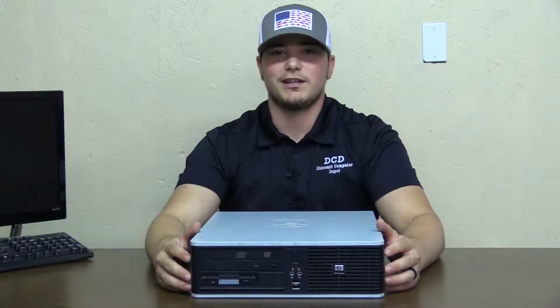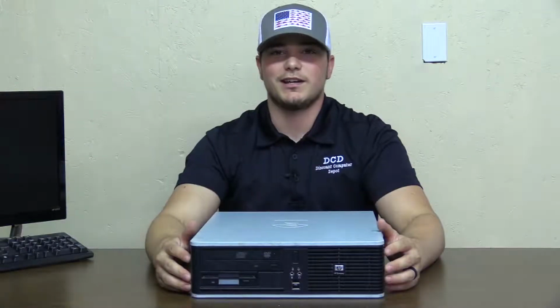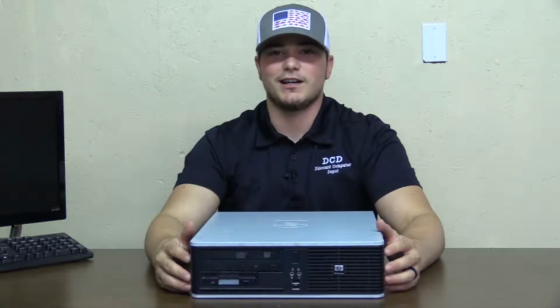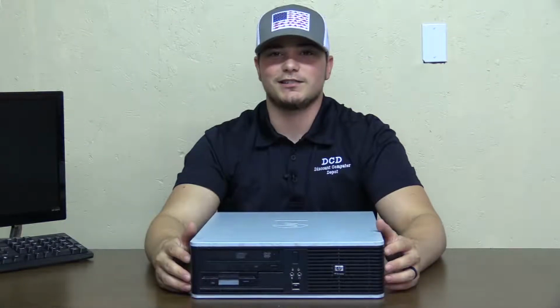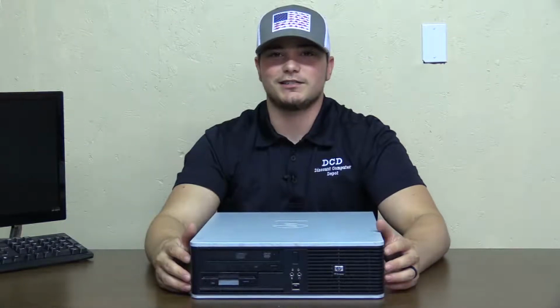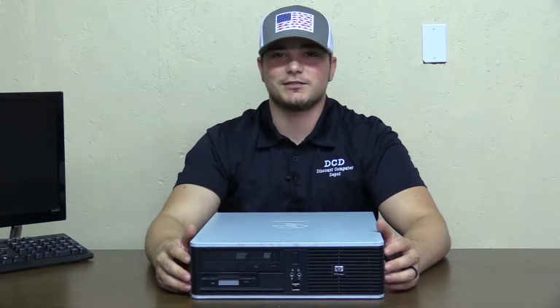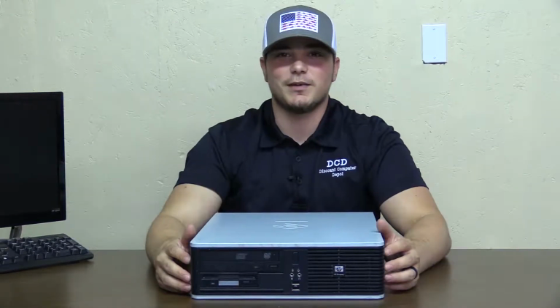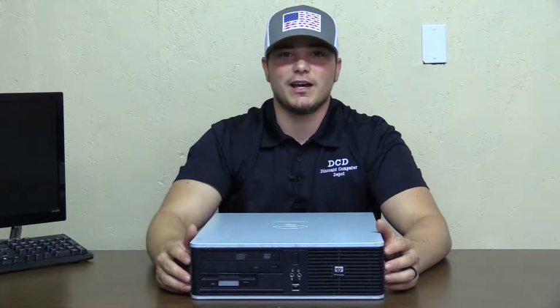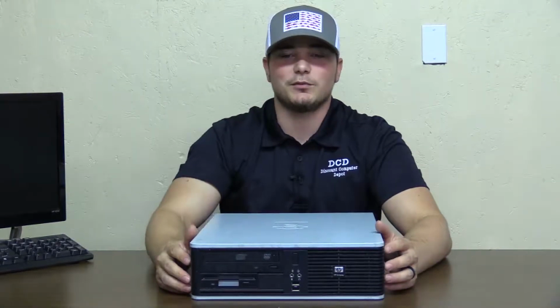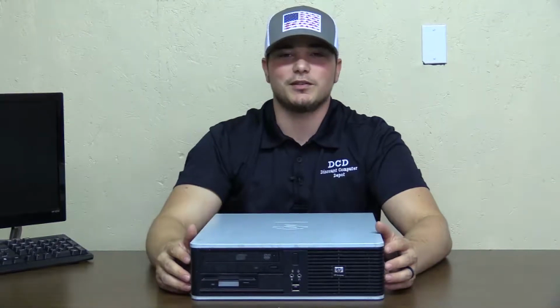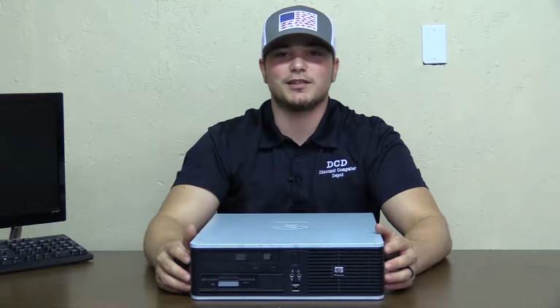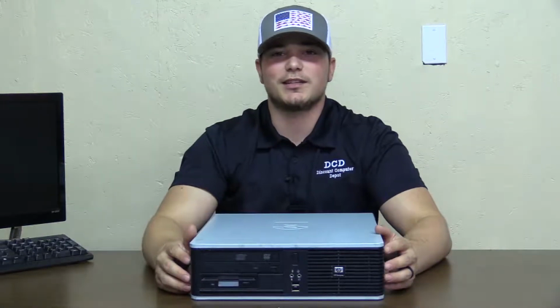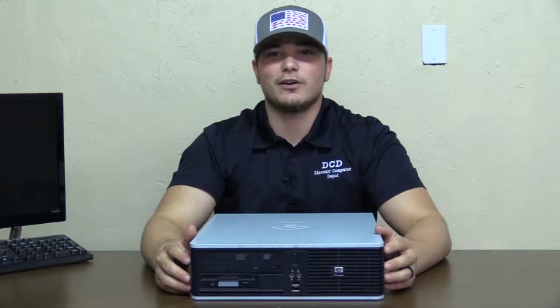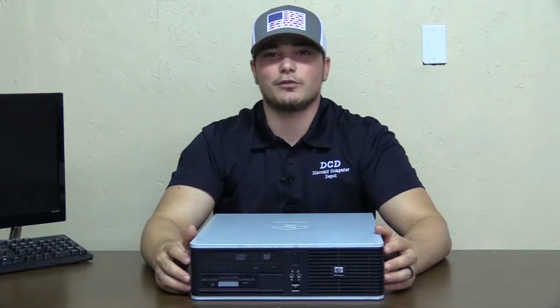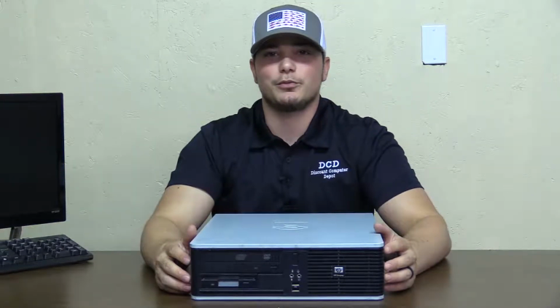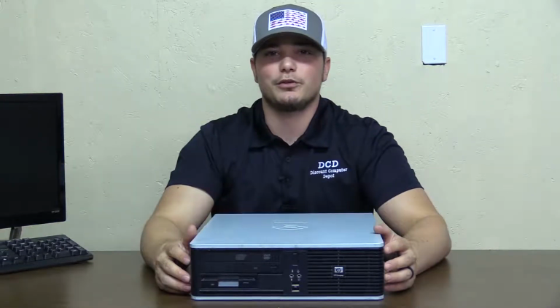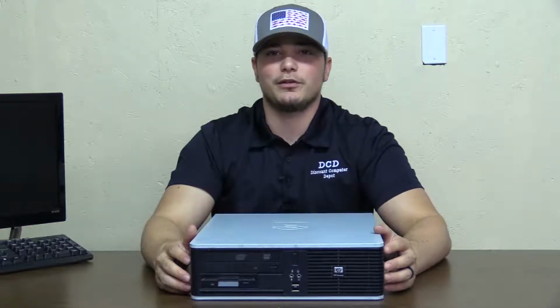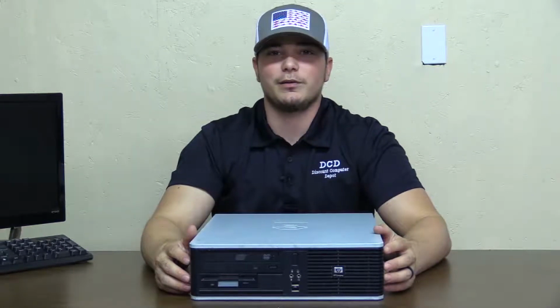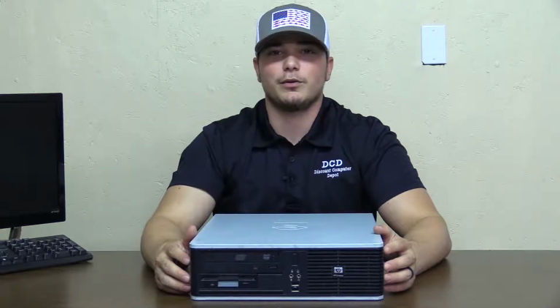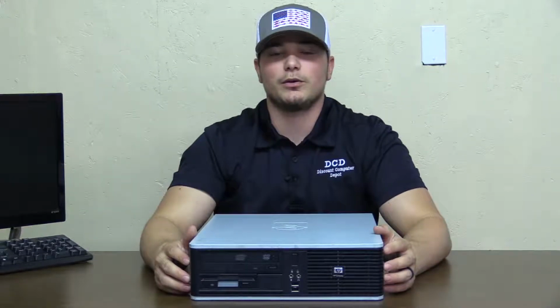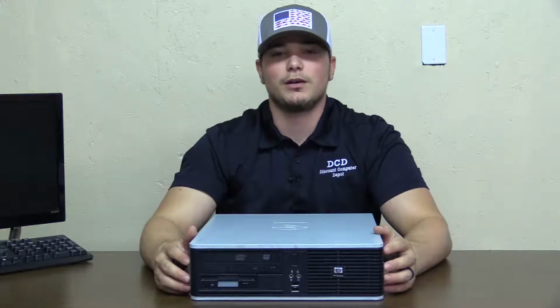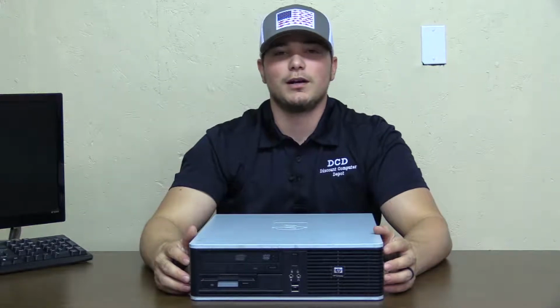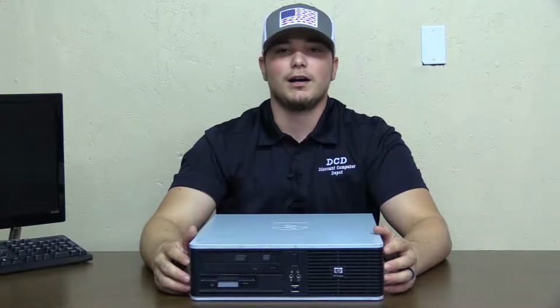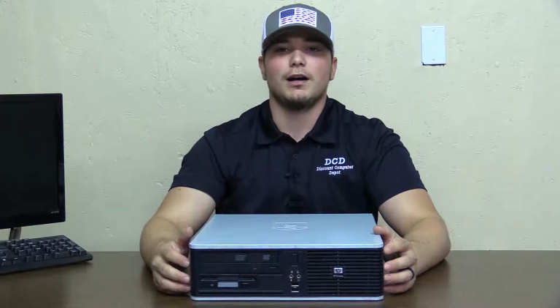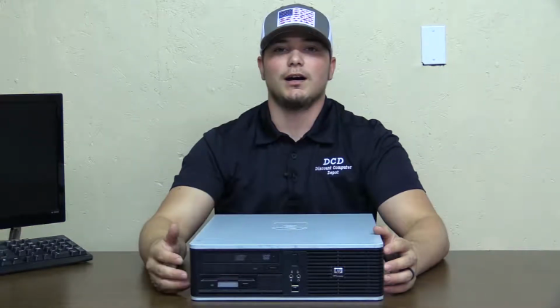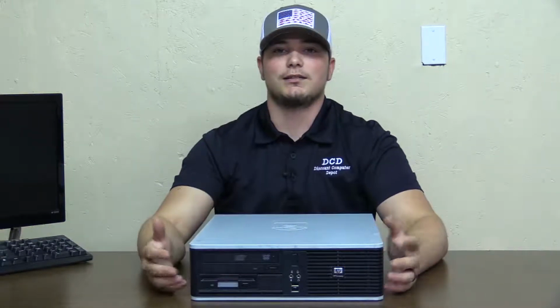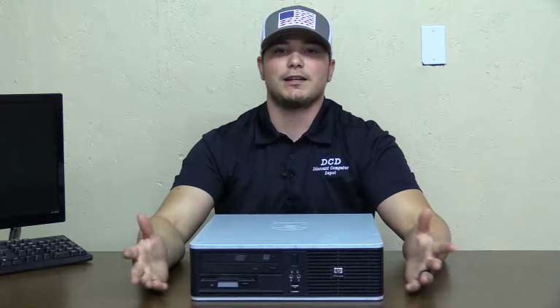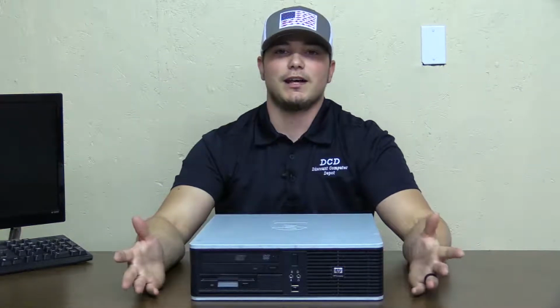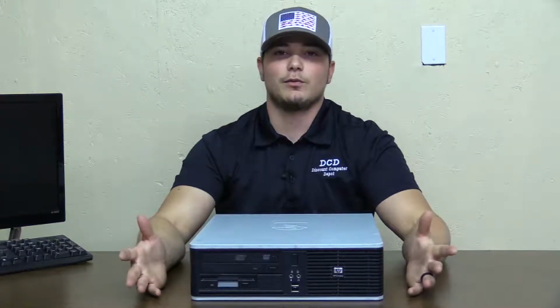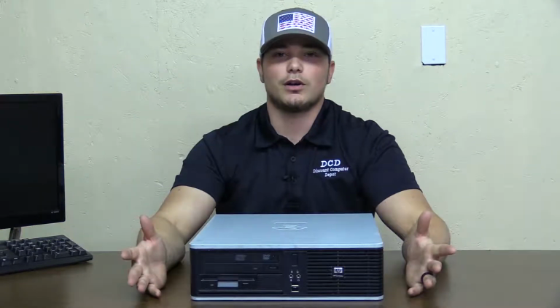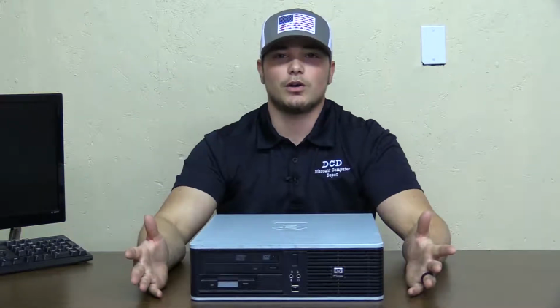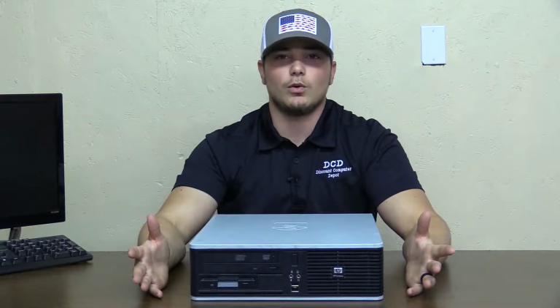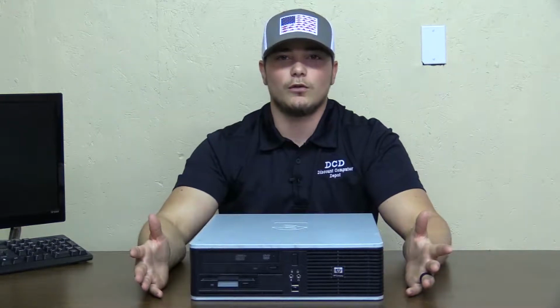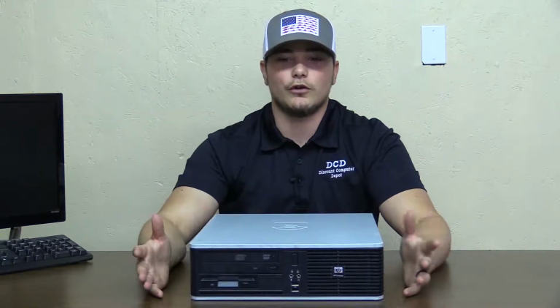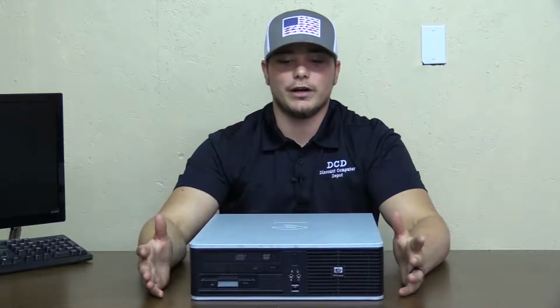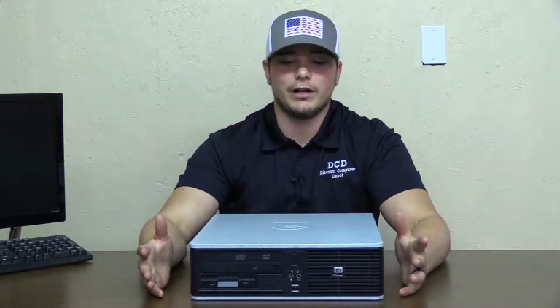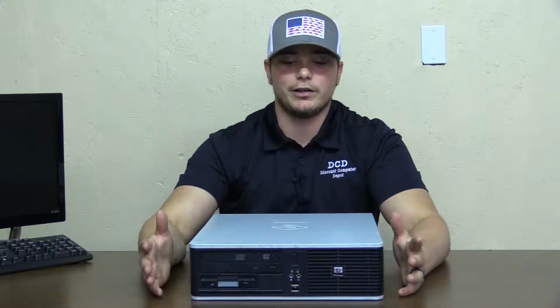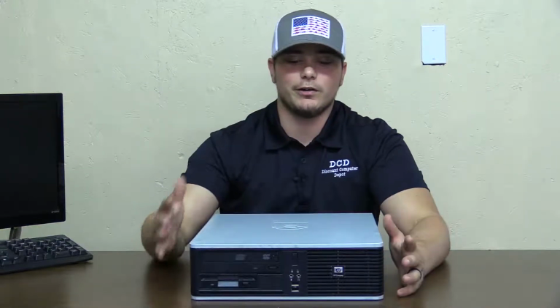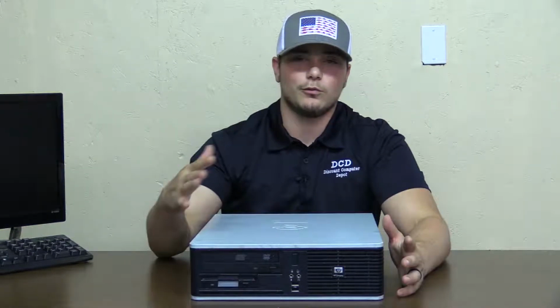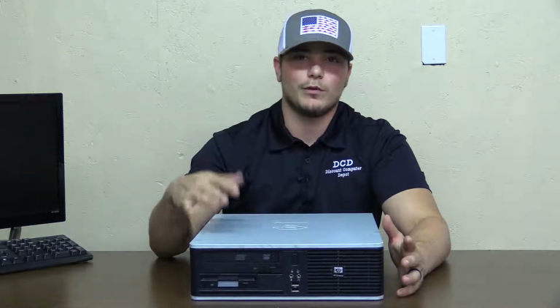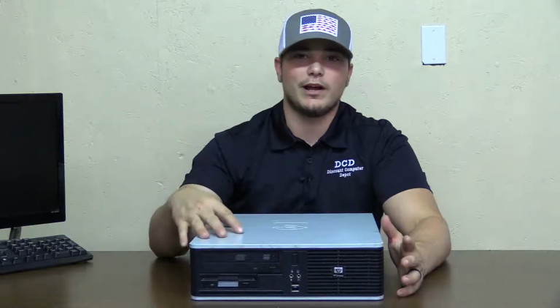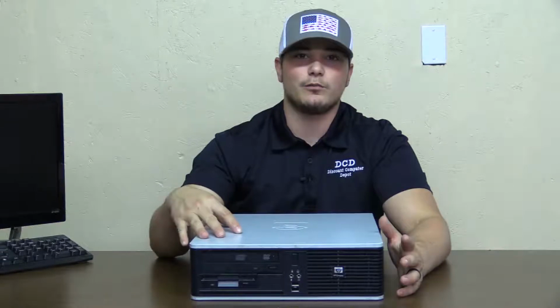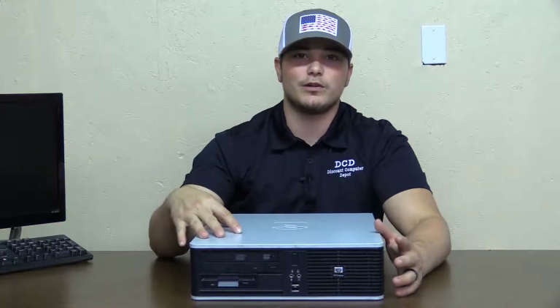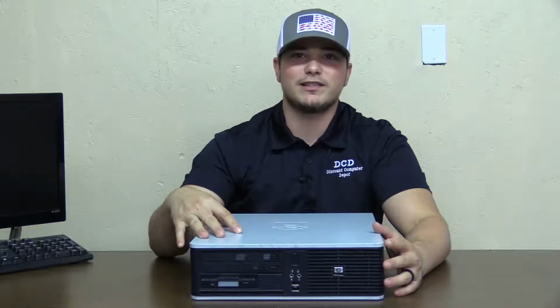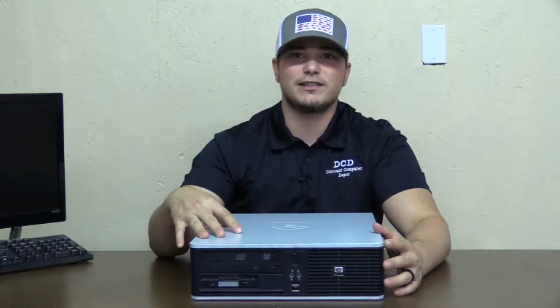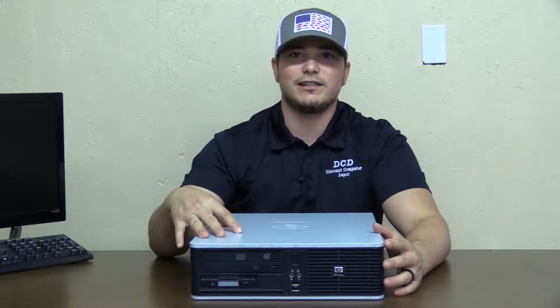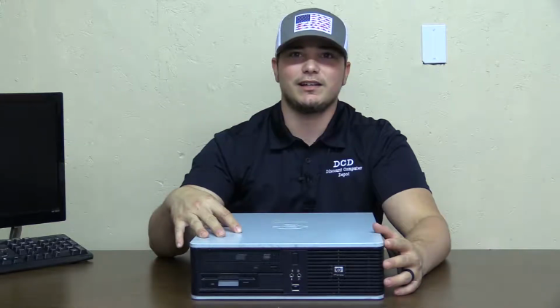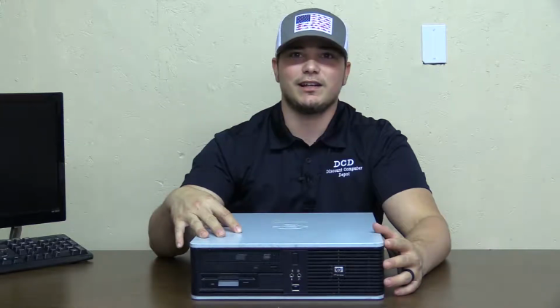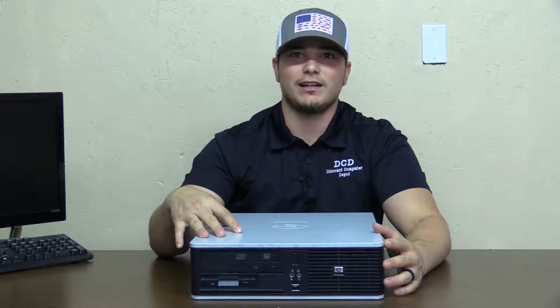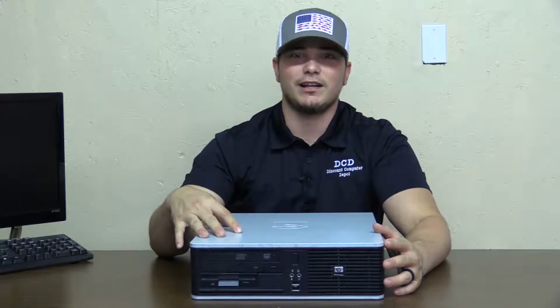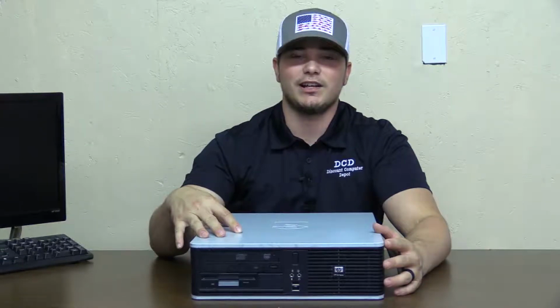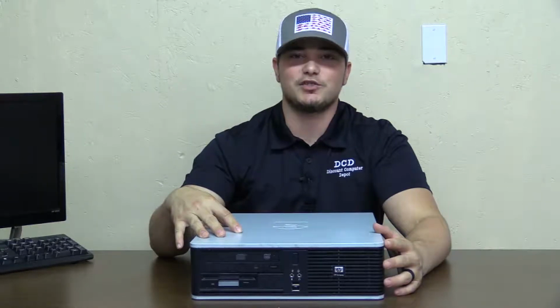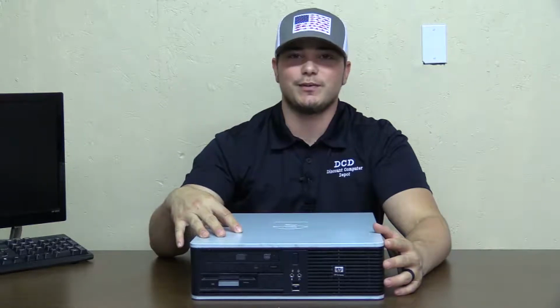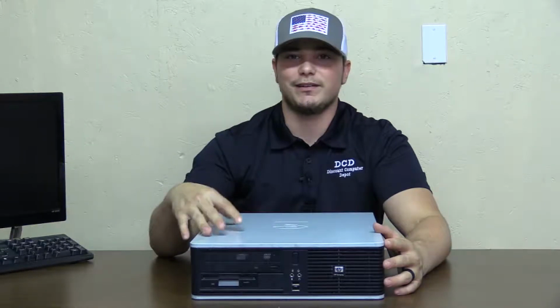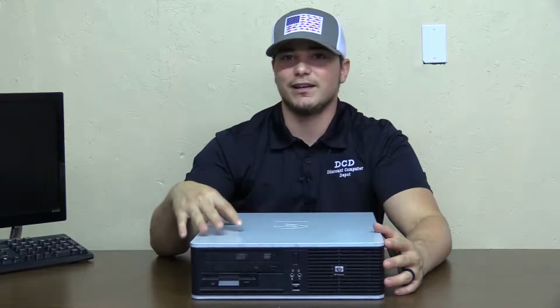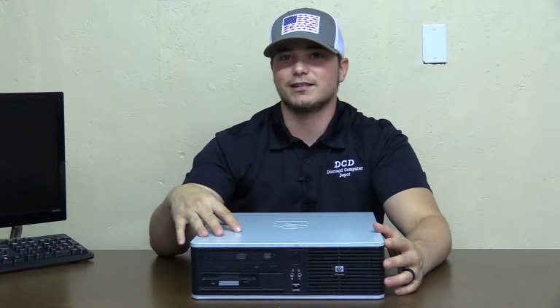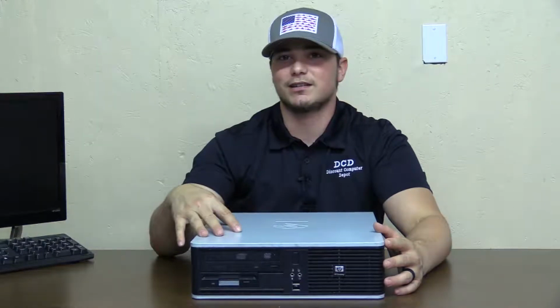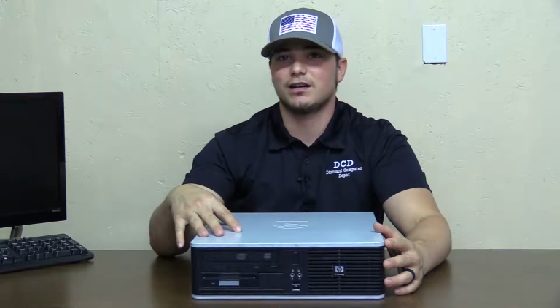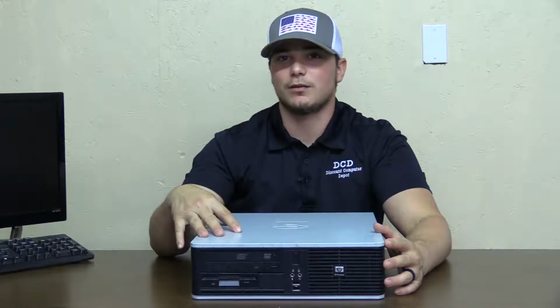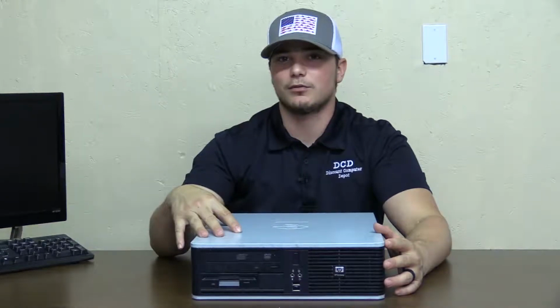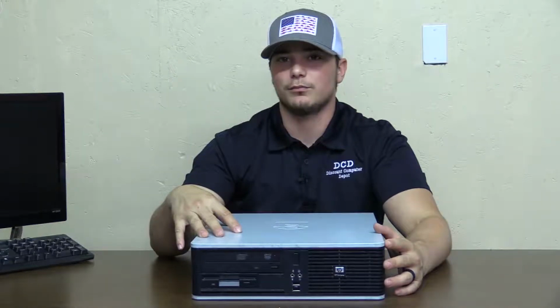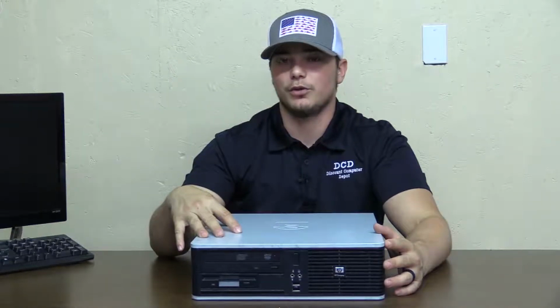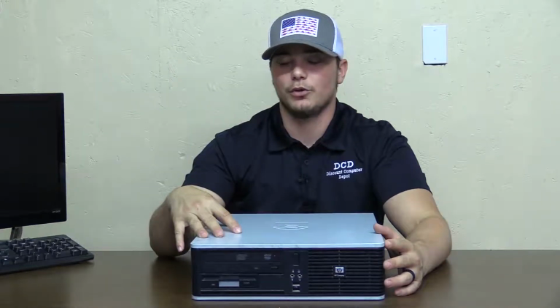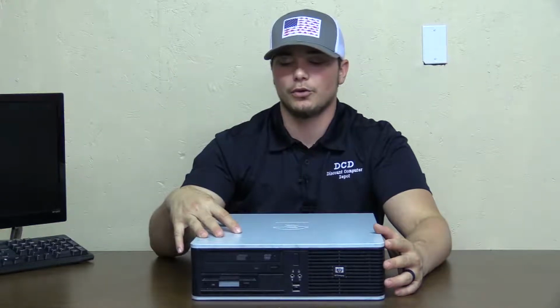Hey guys, this is Matt with Discount Computer Depot. Today we're going to go over a RAM replacement in an HP desktop computer.